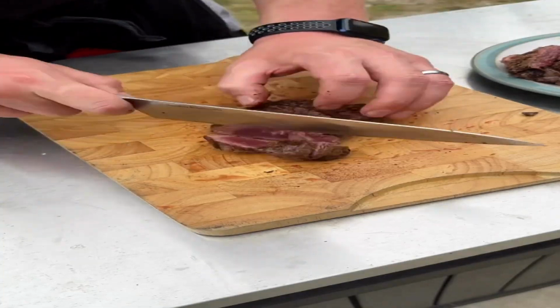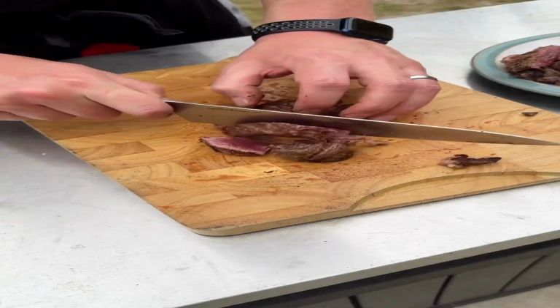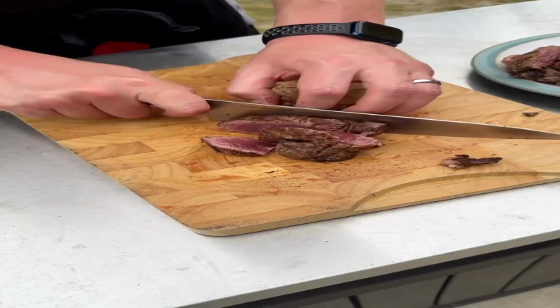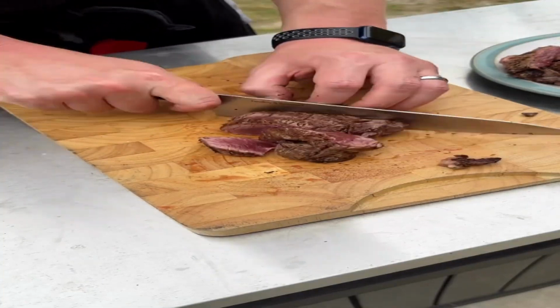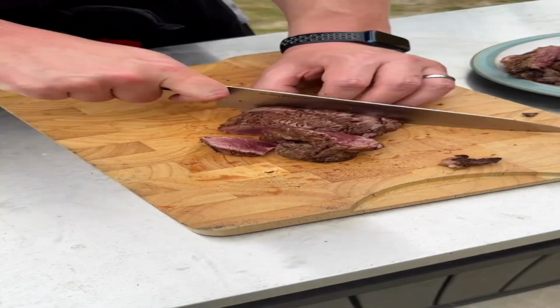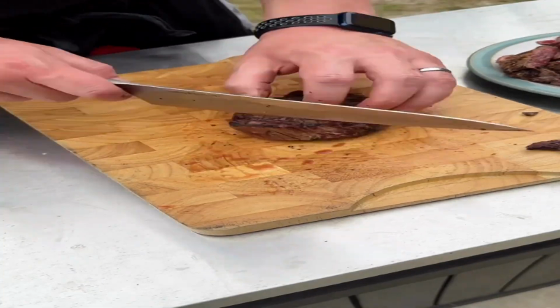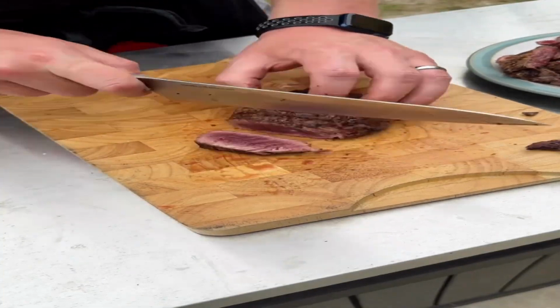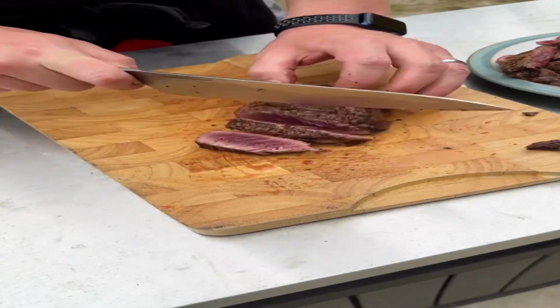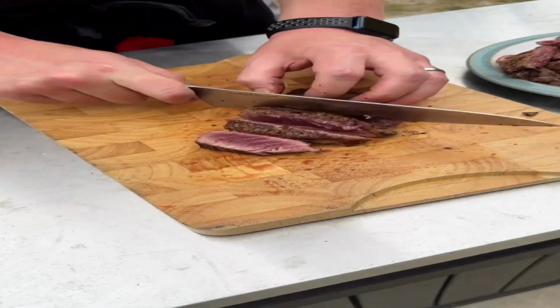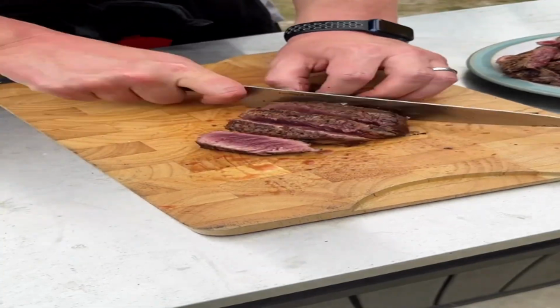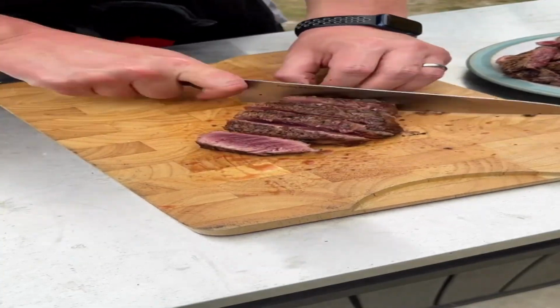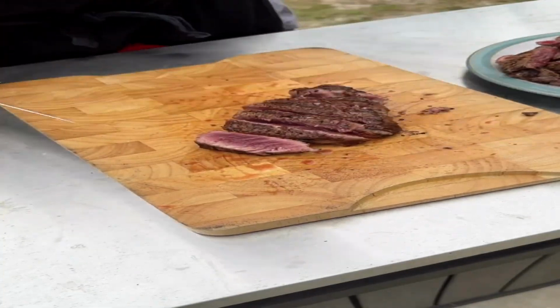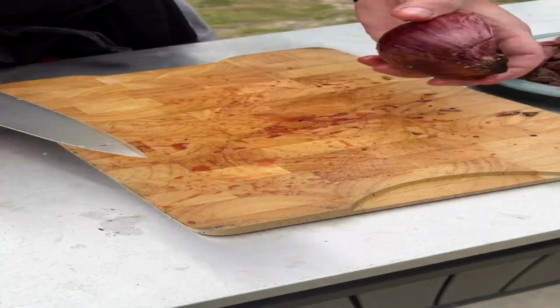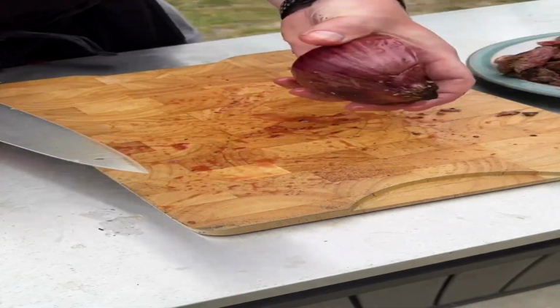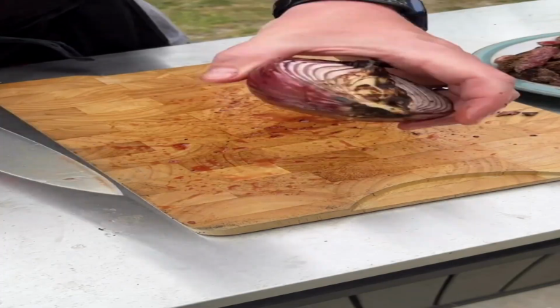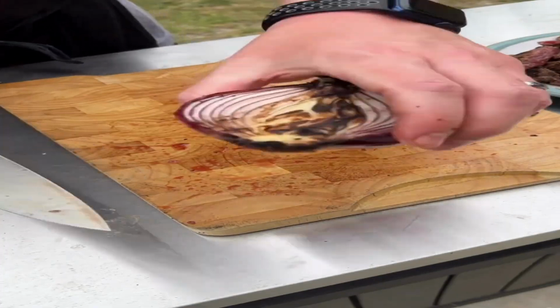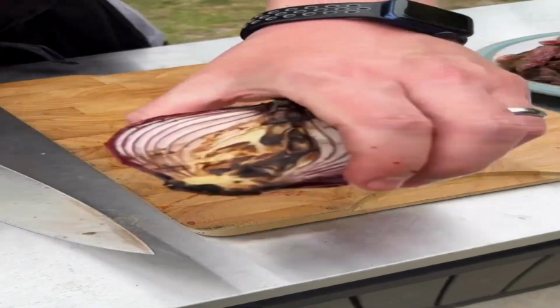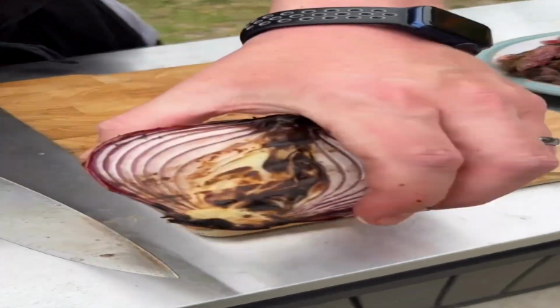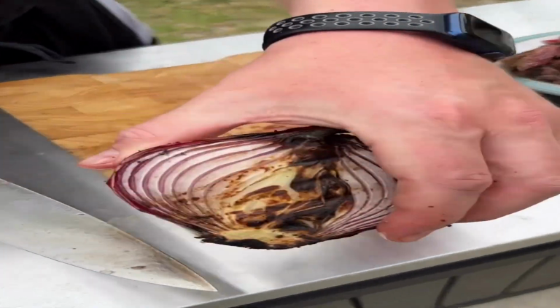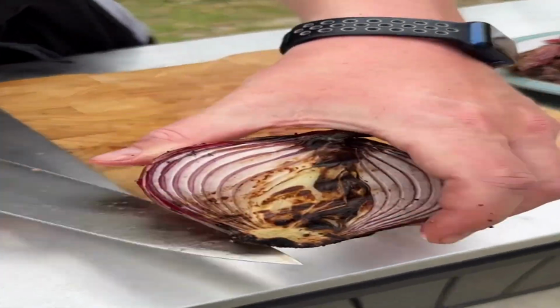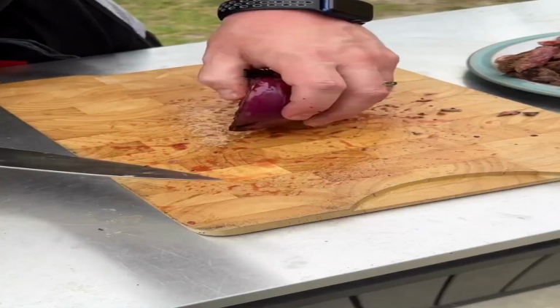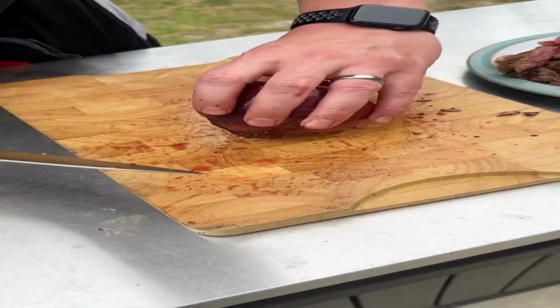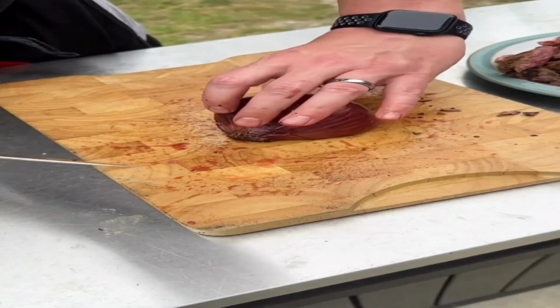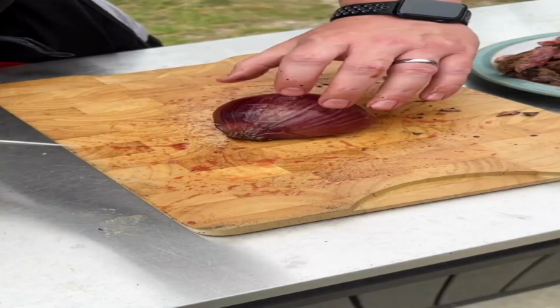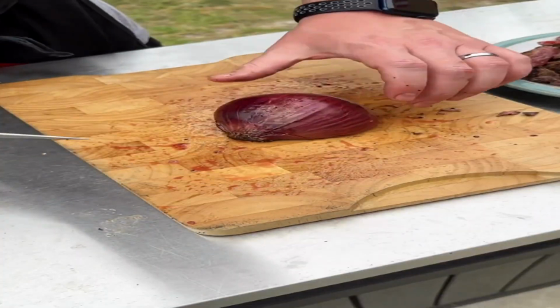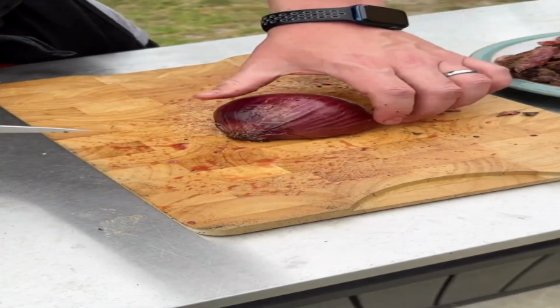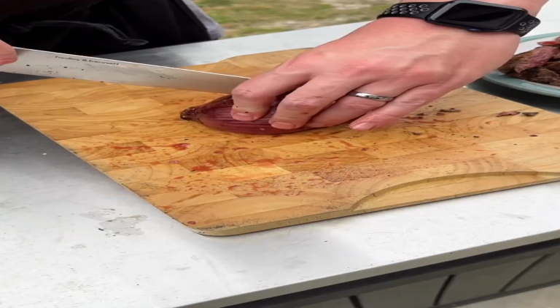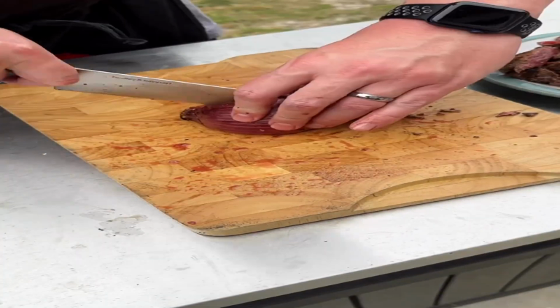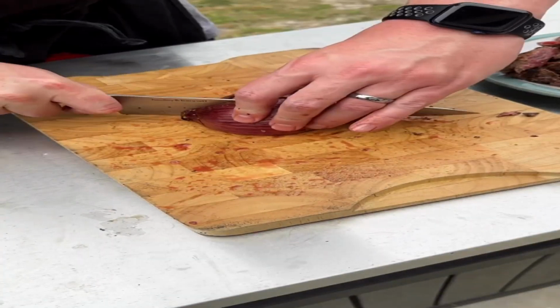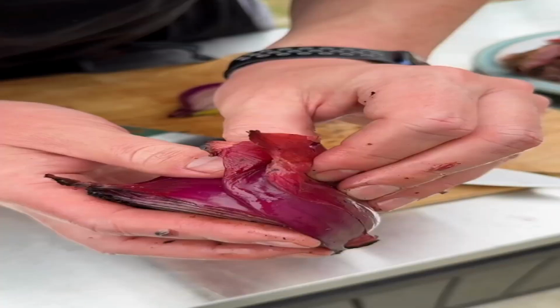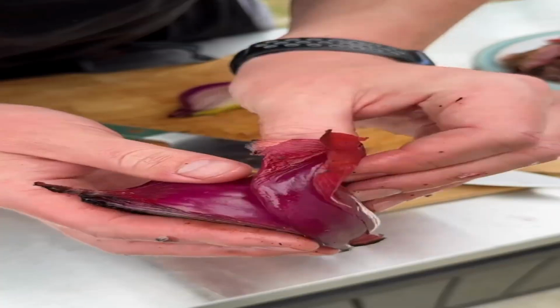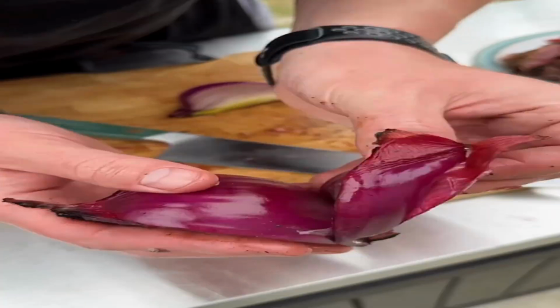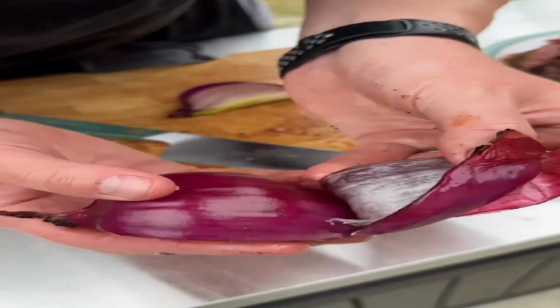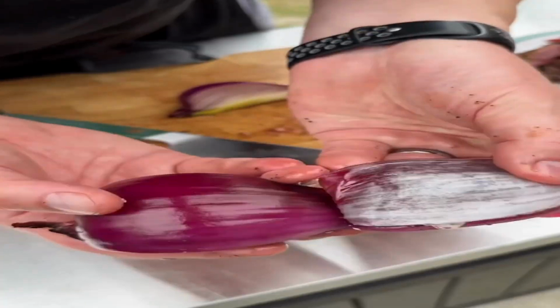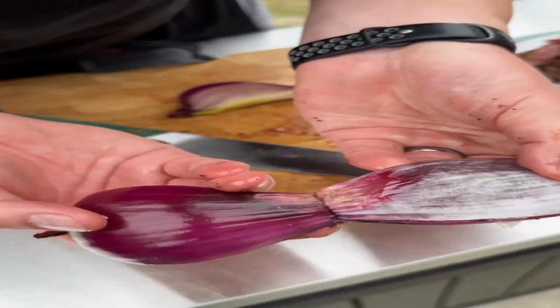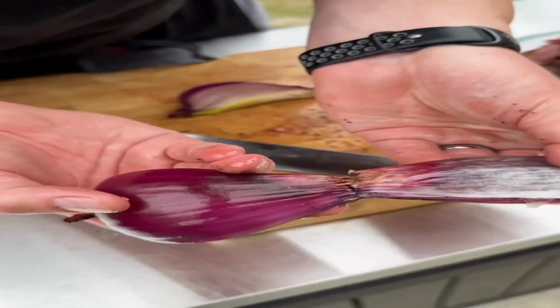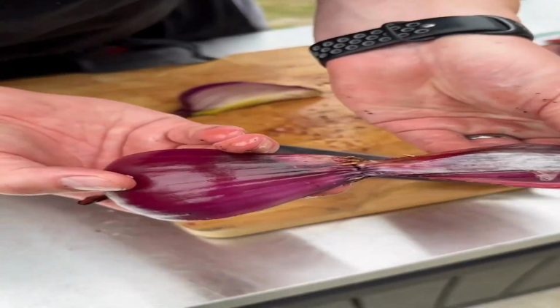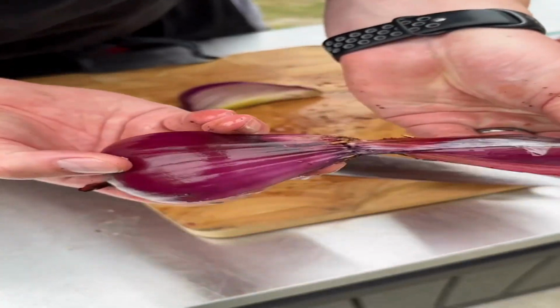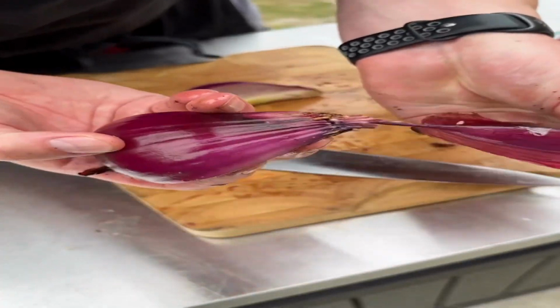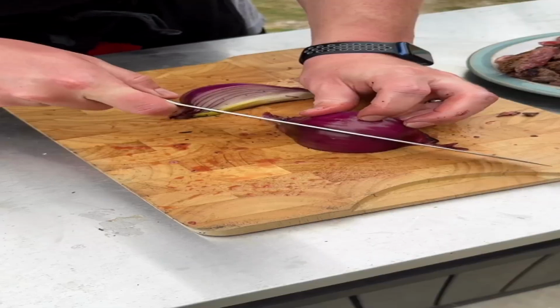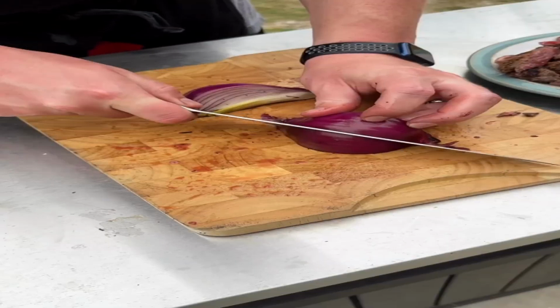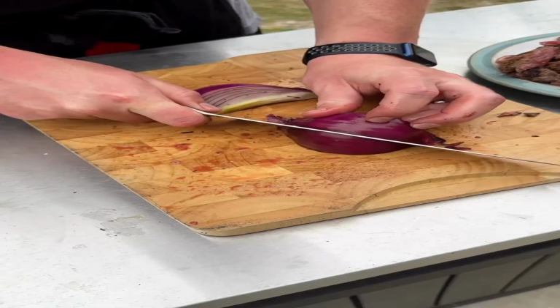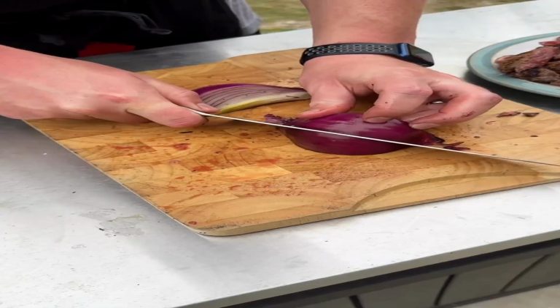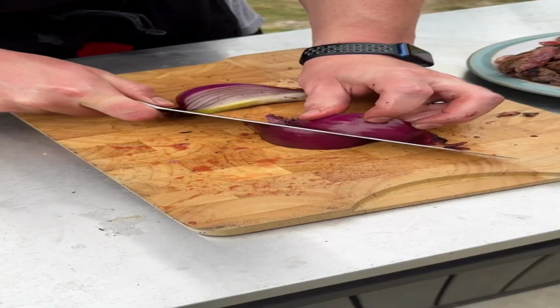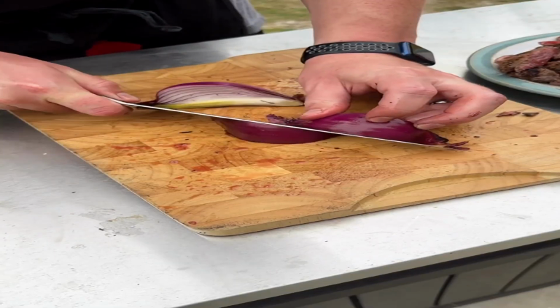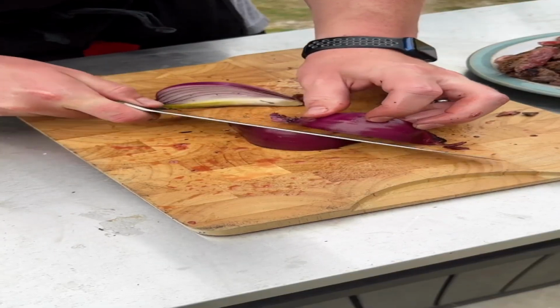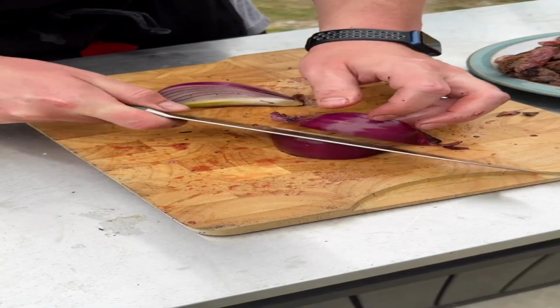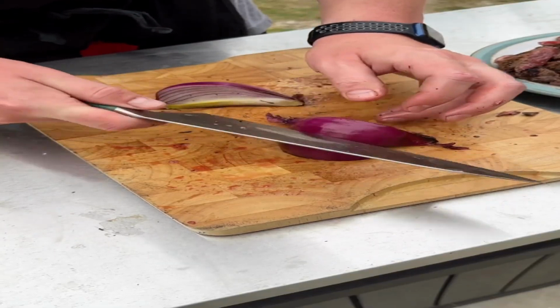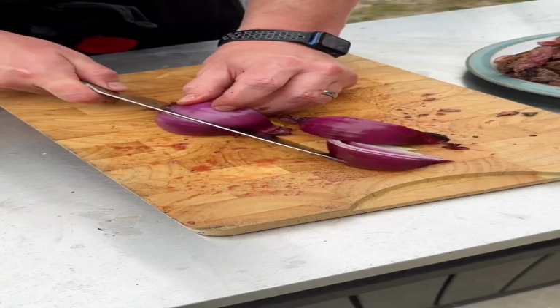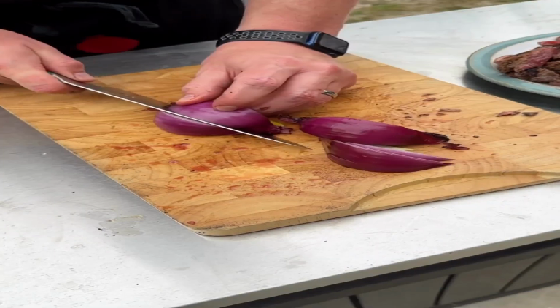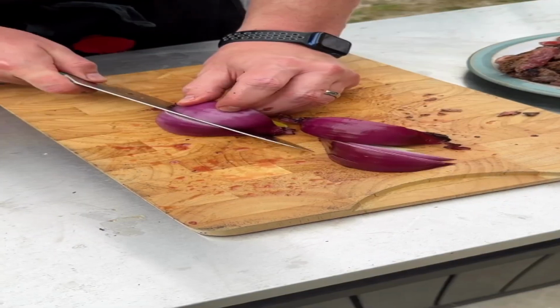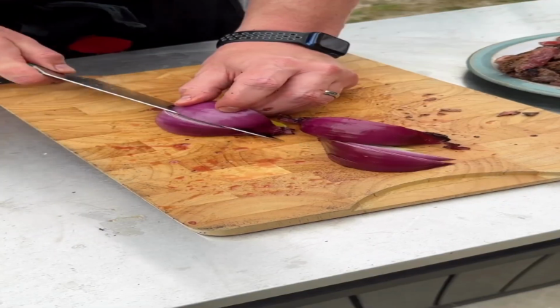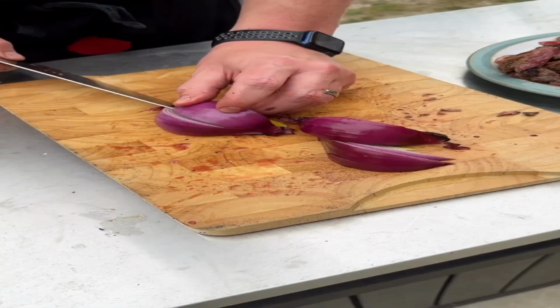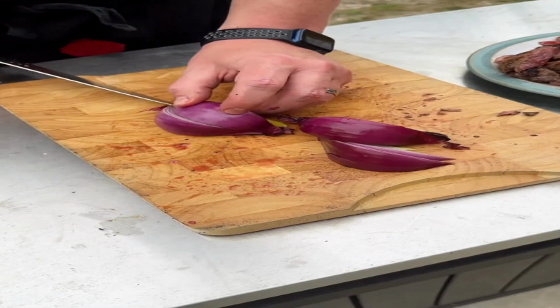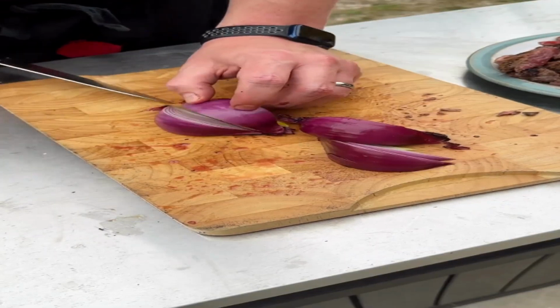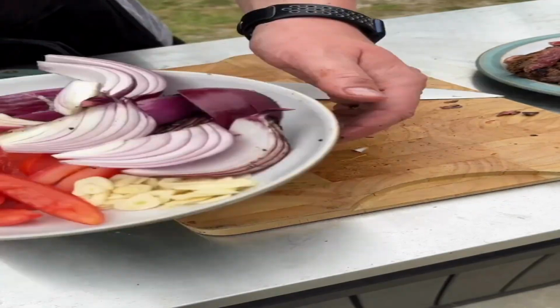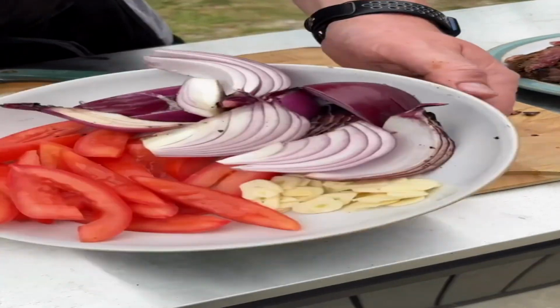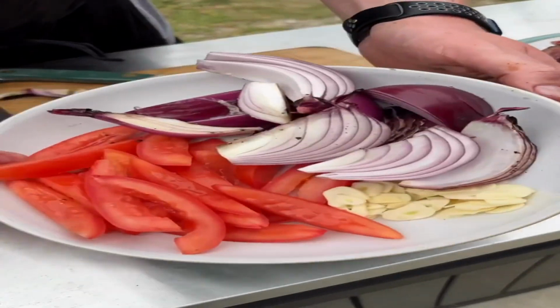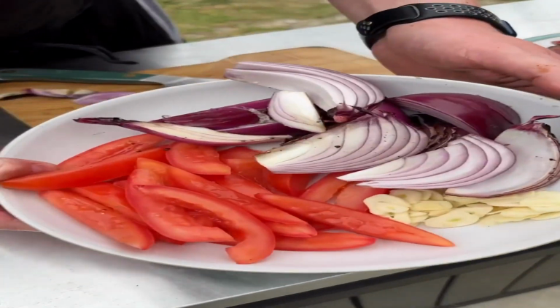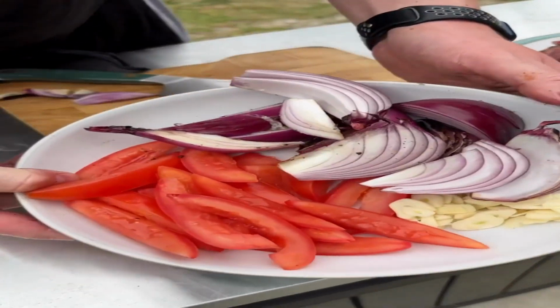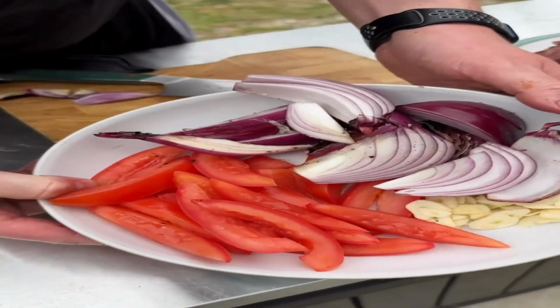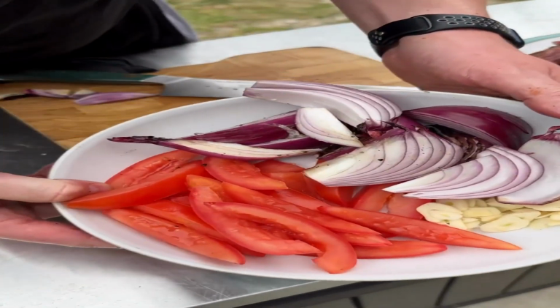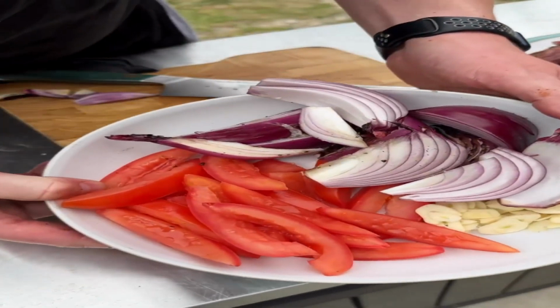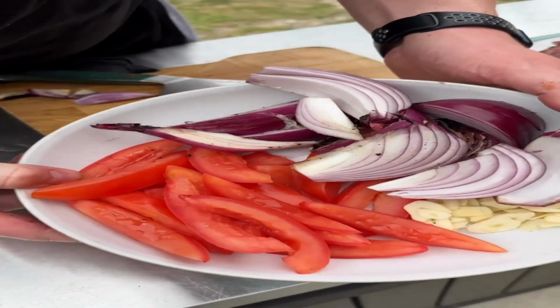I sliced up the steak in big chunks just like that. Next with the red onion — as you can see, just a little char, but again not cooked through.